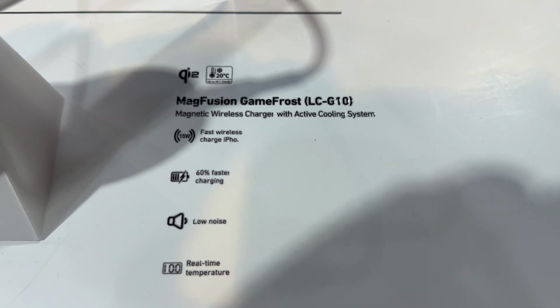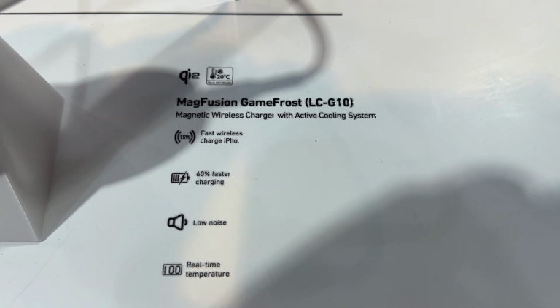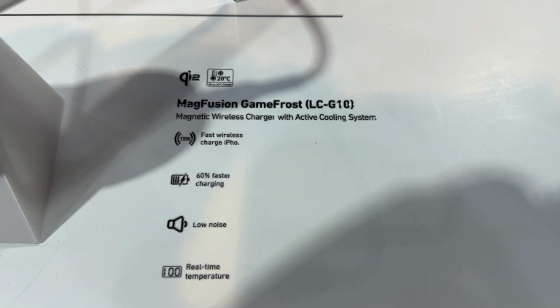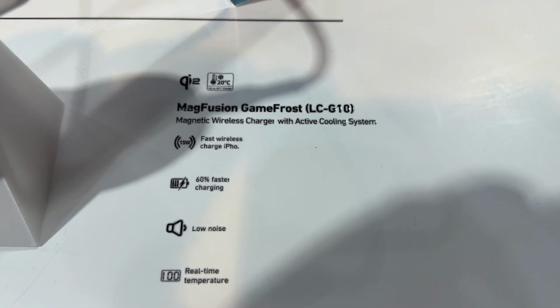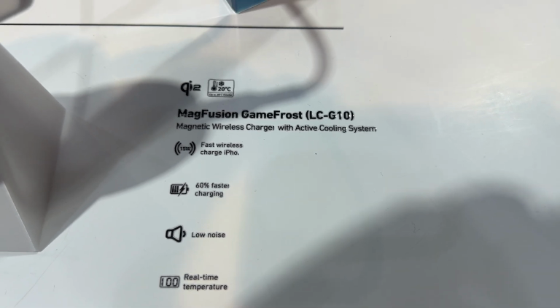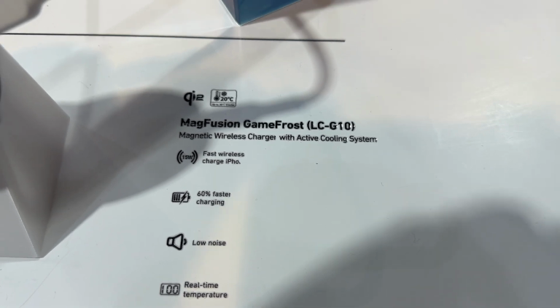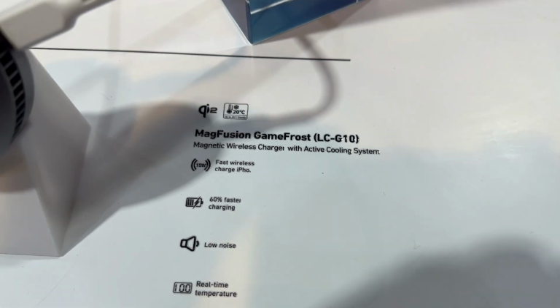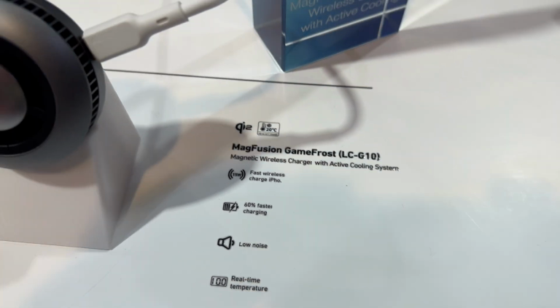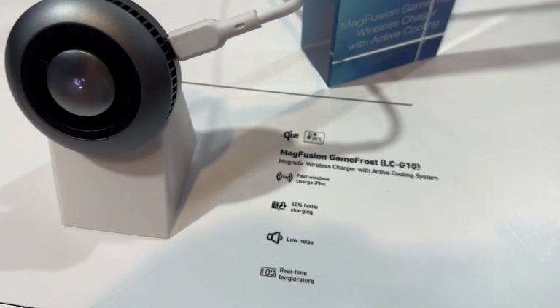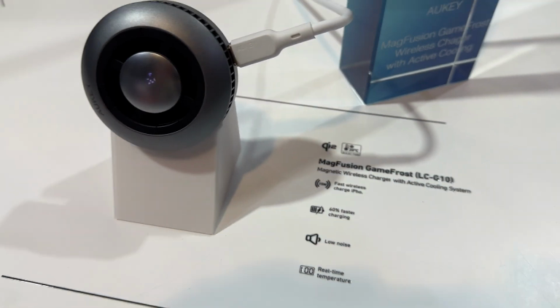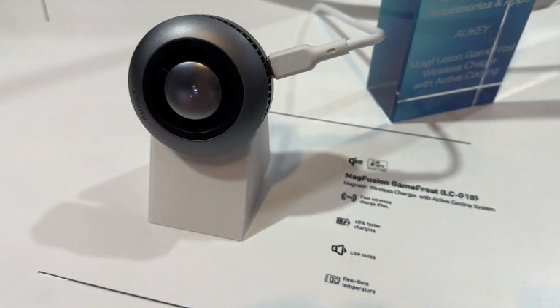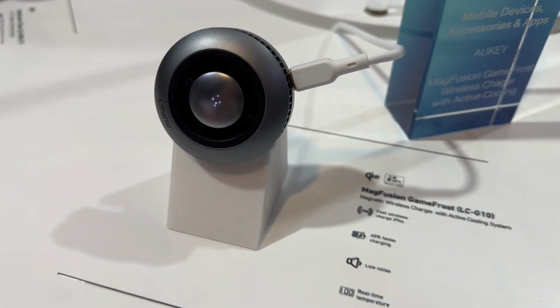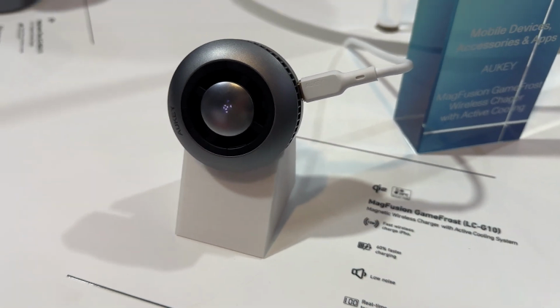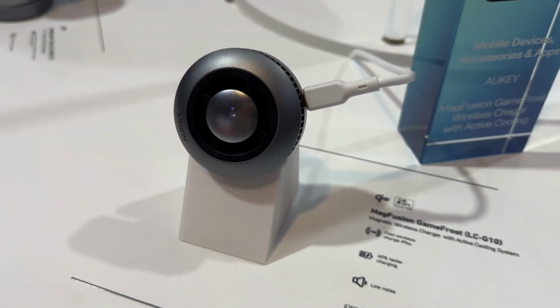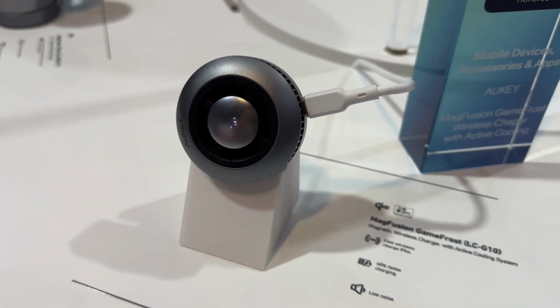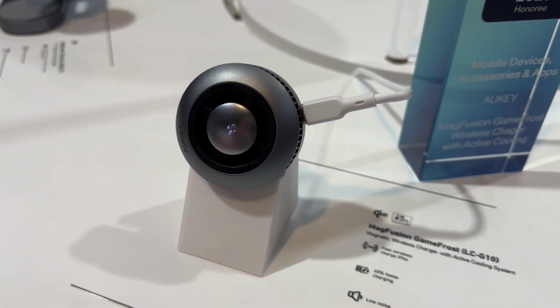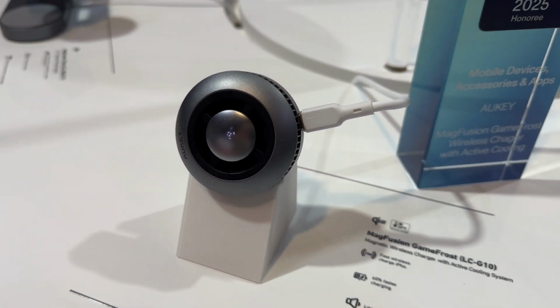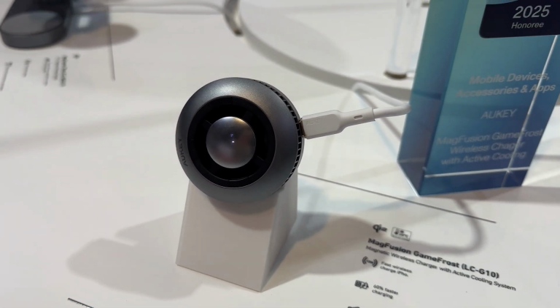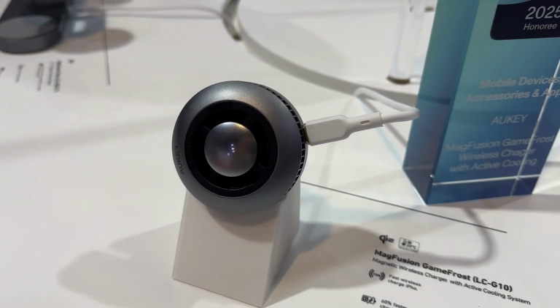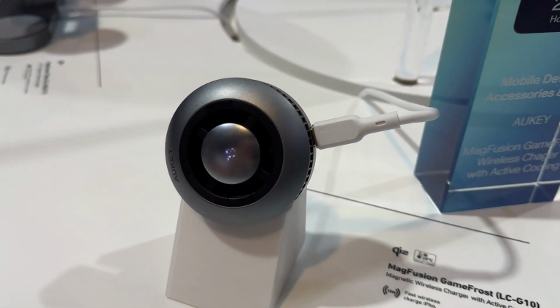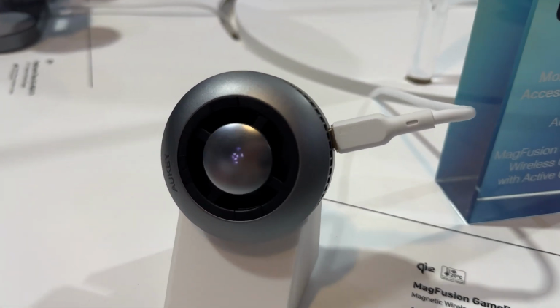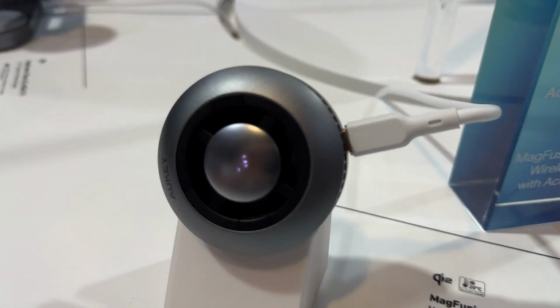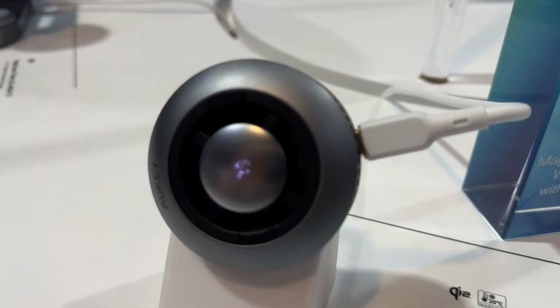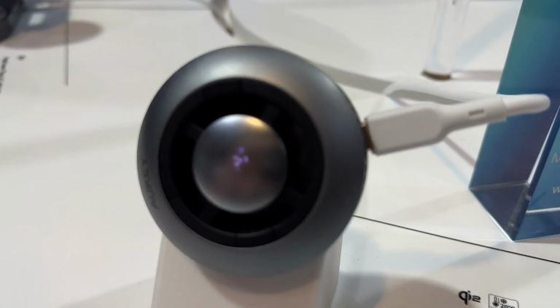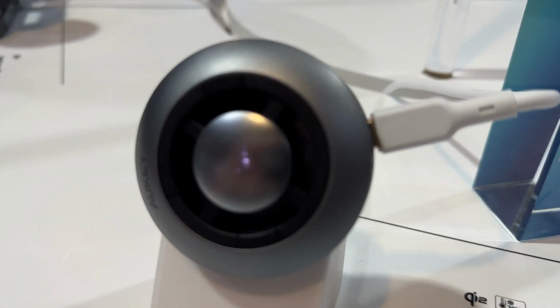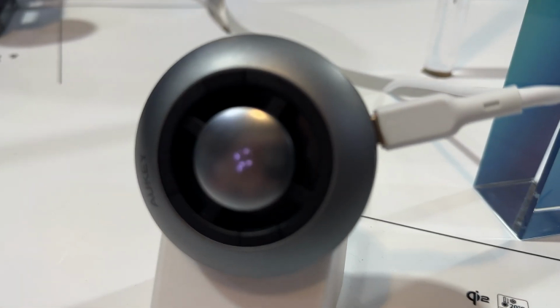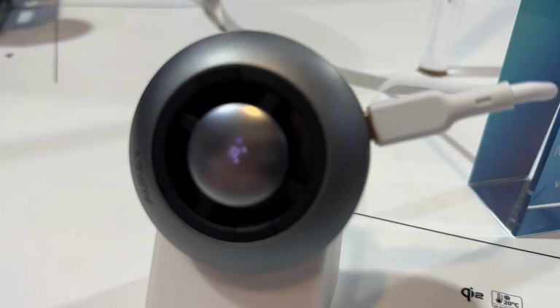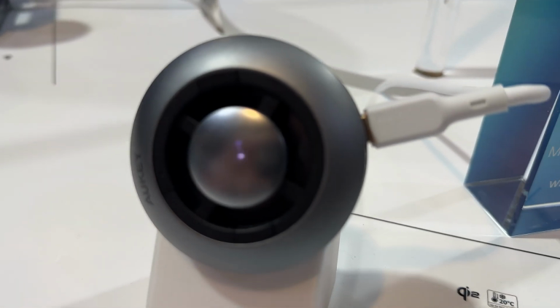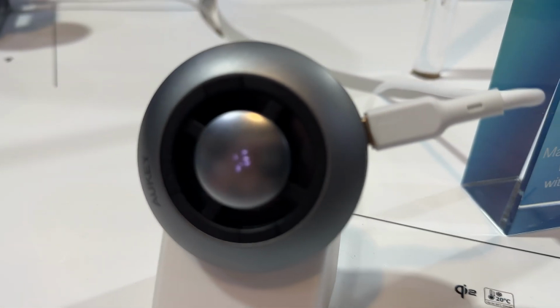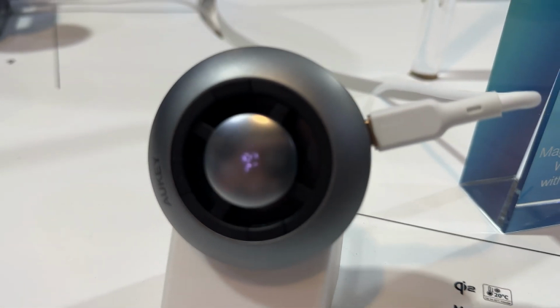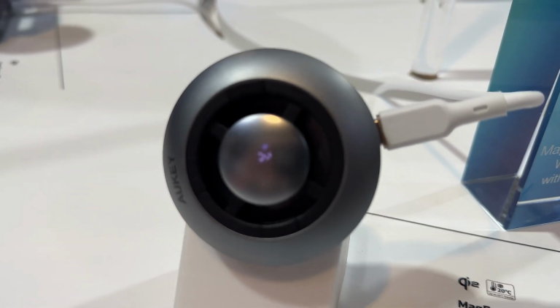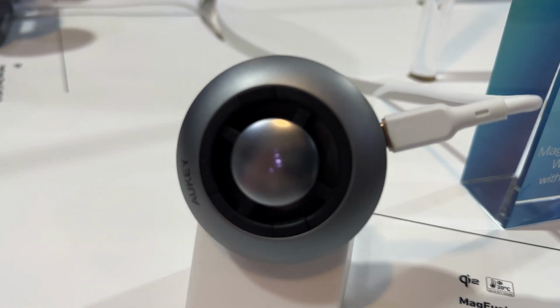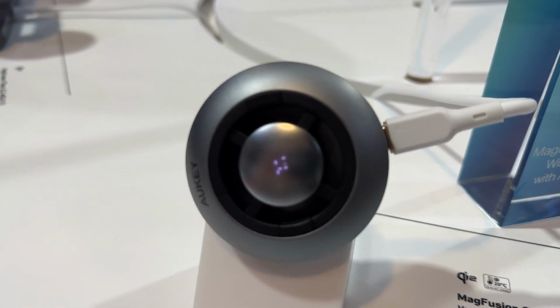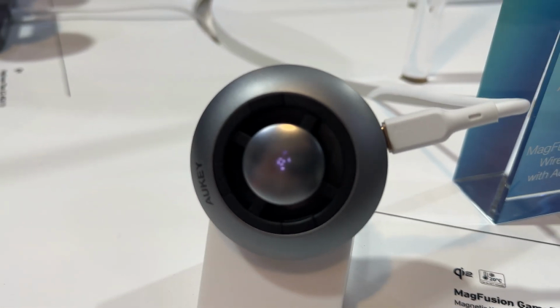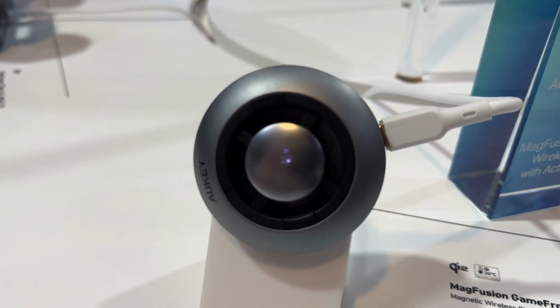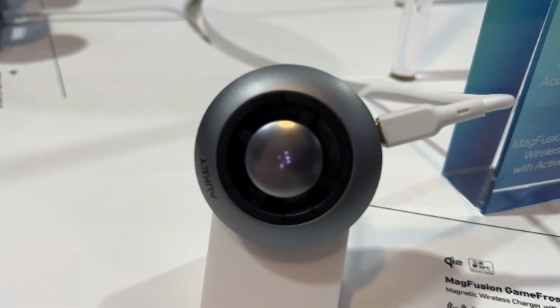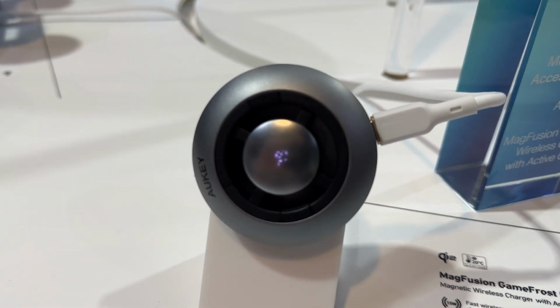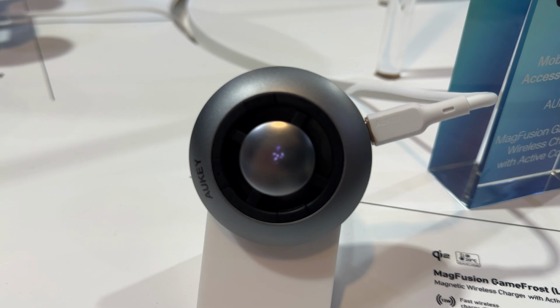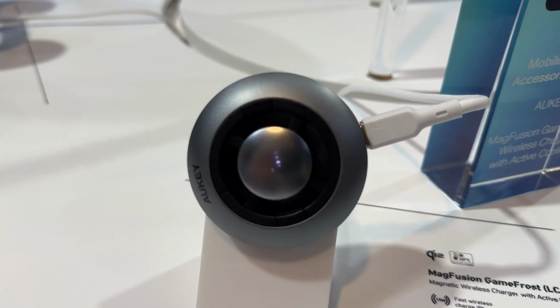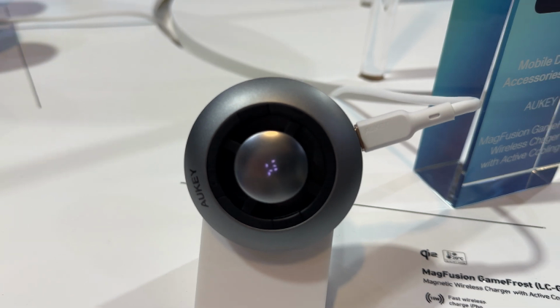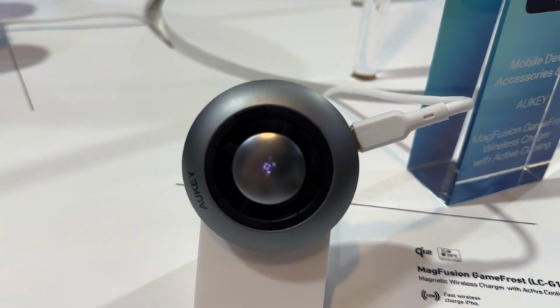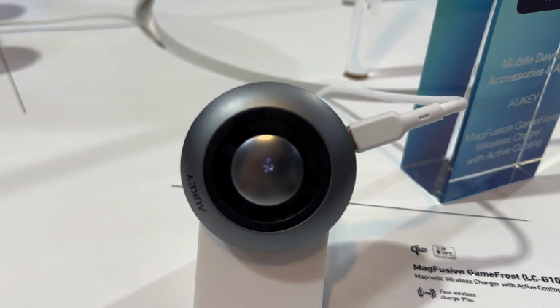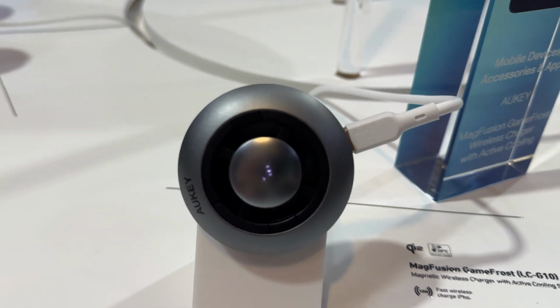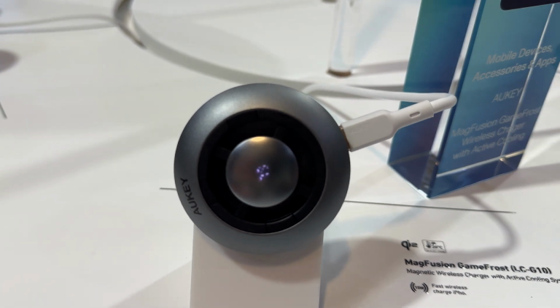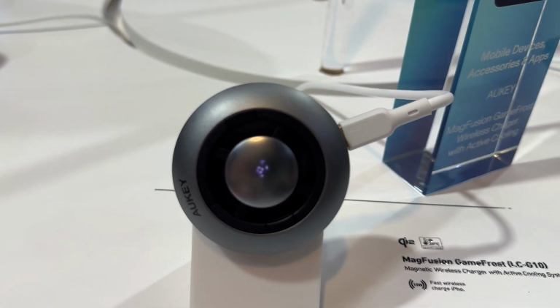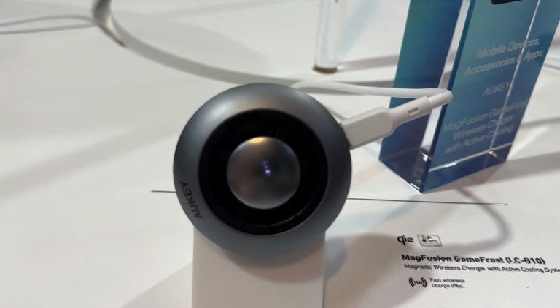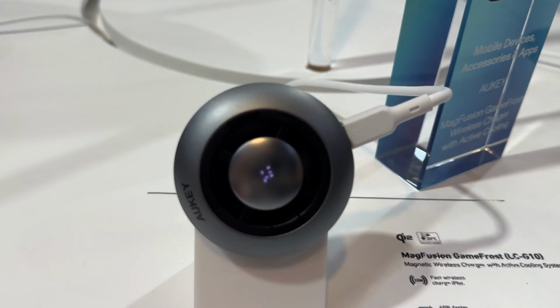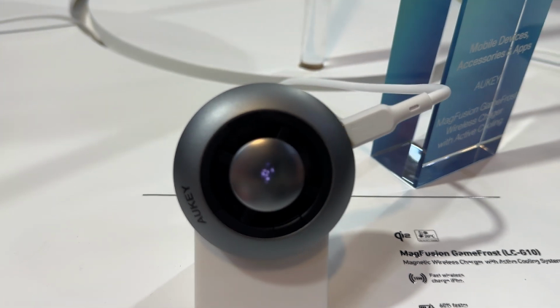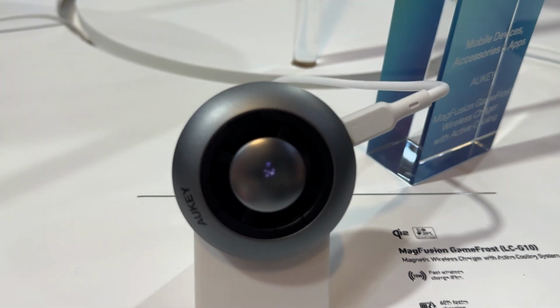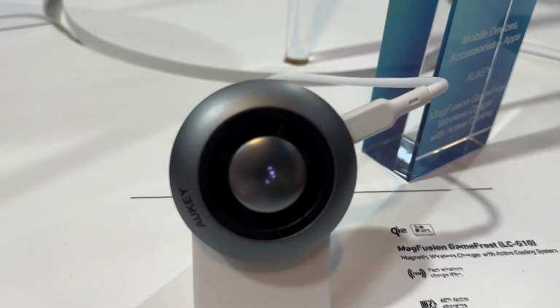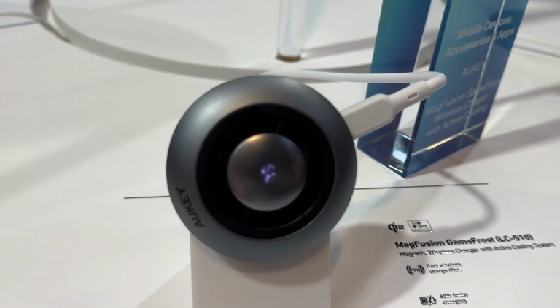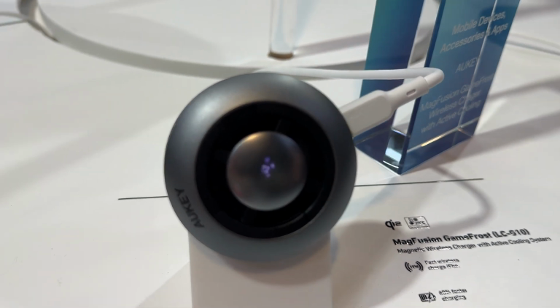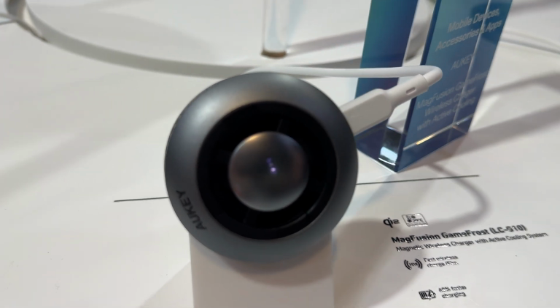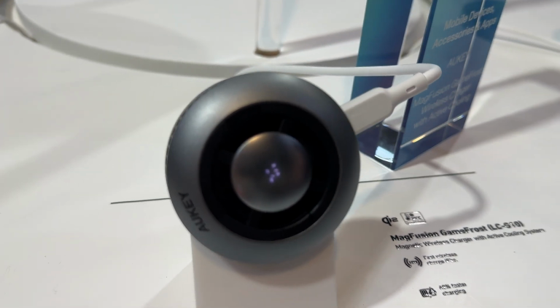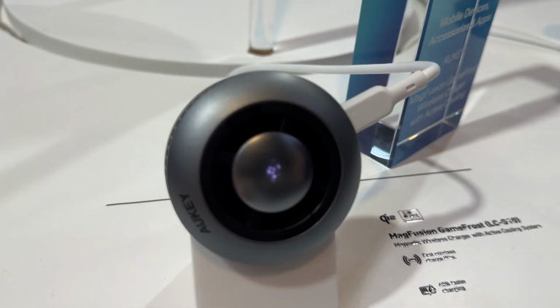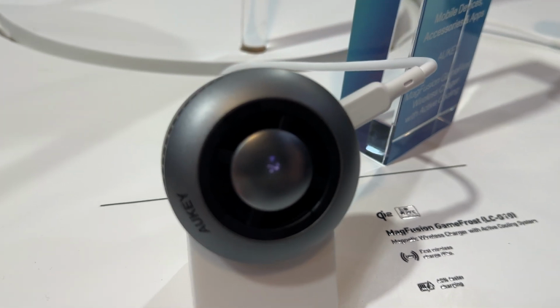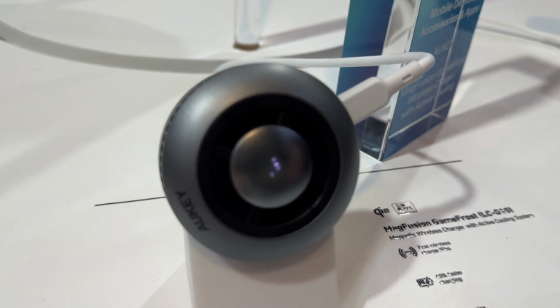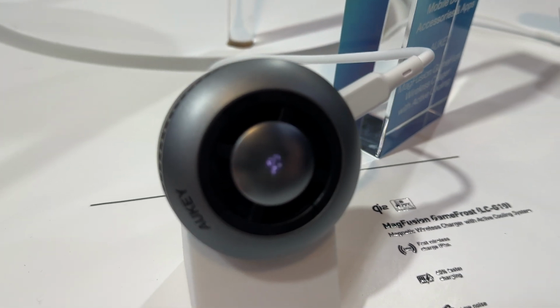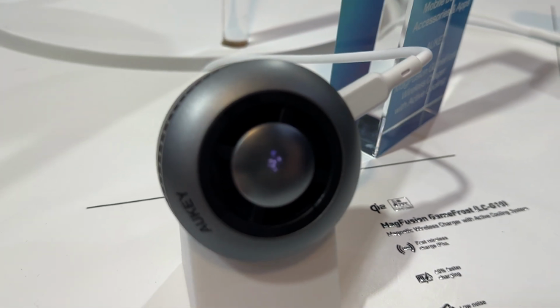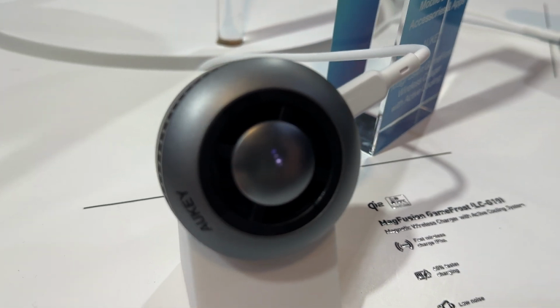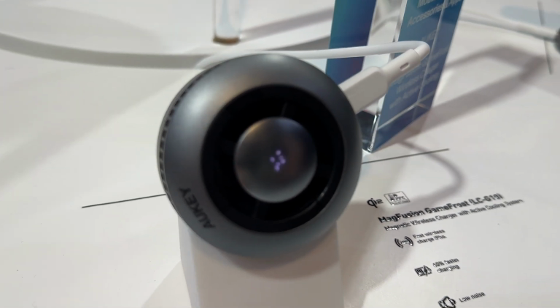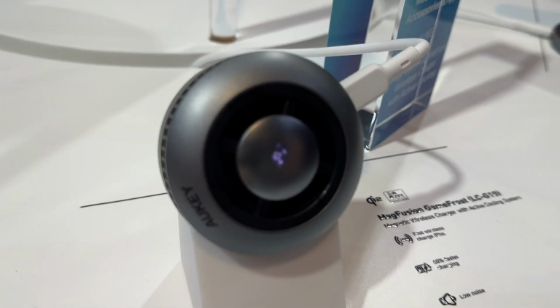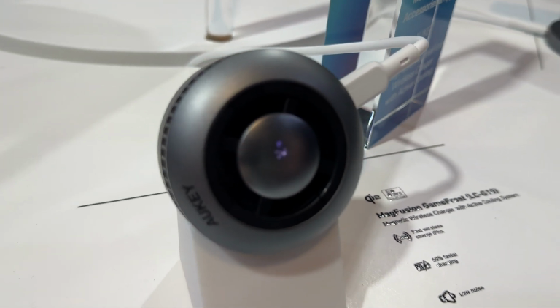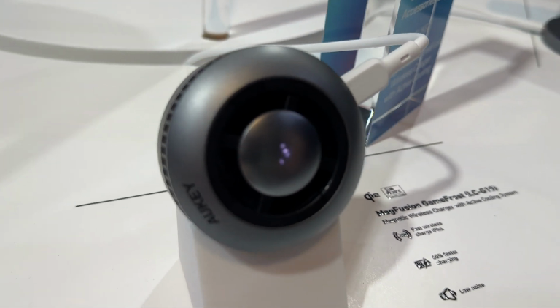This charger is really cool — no pun intended — because it actually shows the temperature of the charger right on the back of the device.